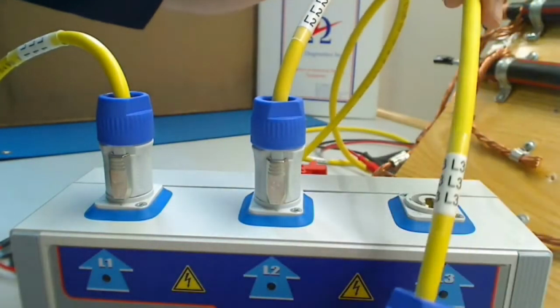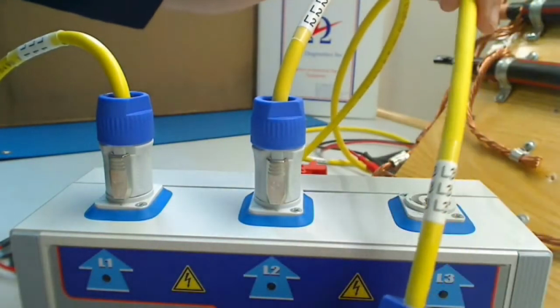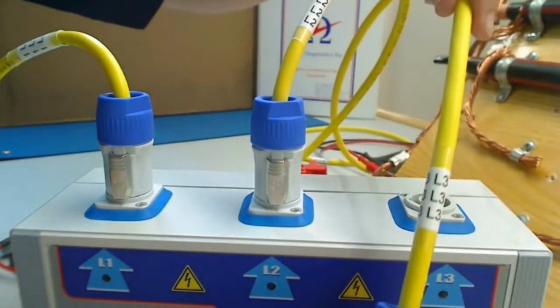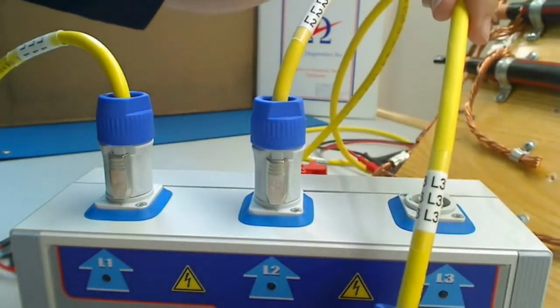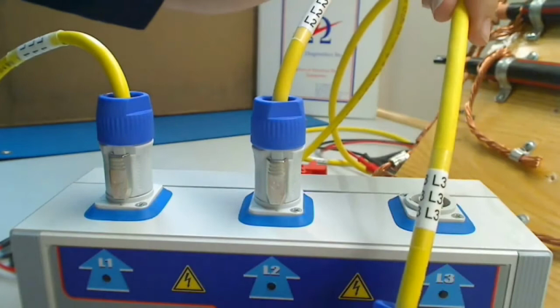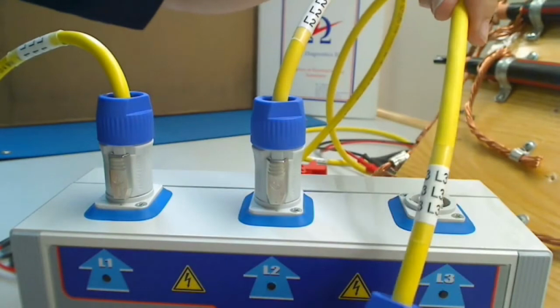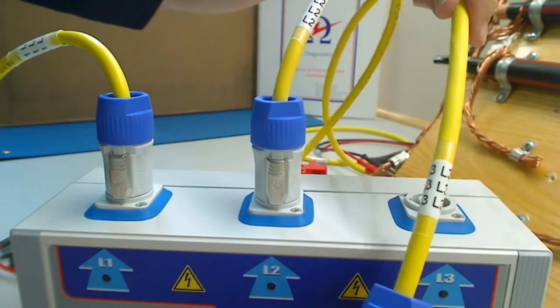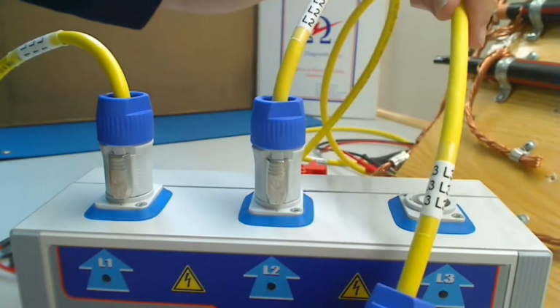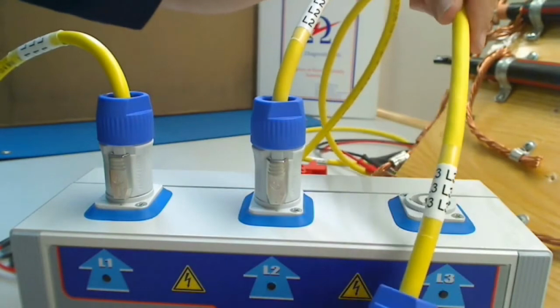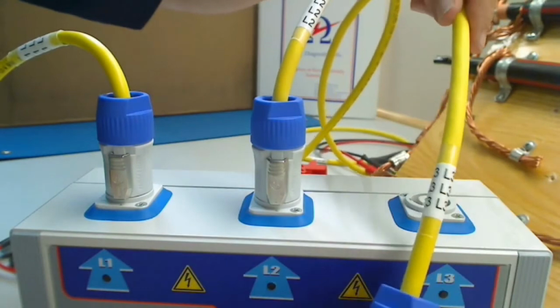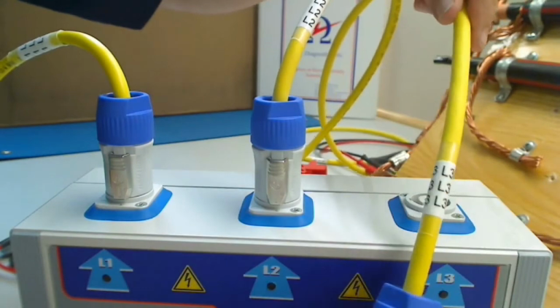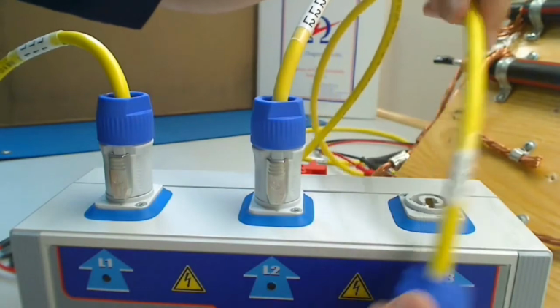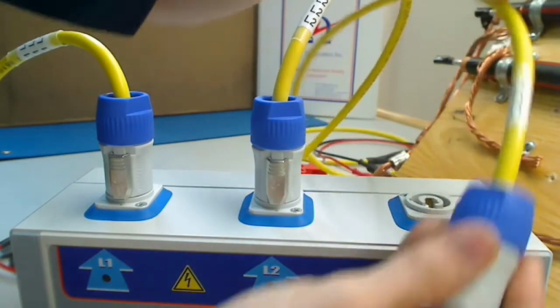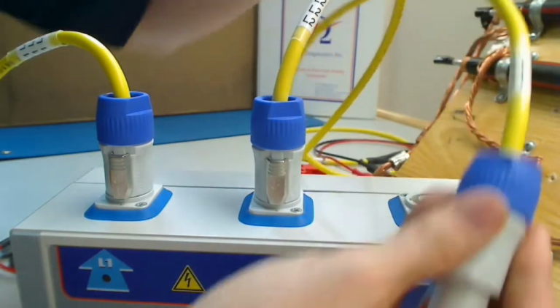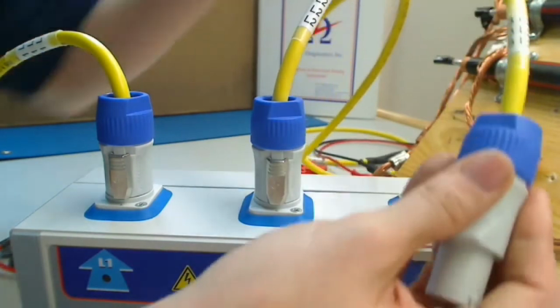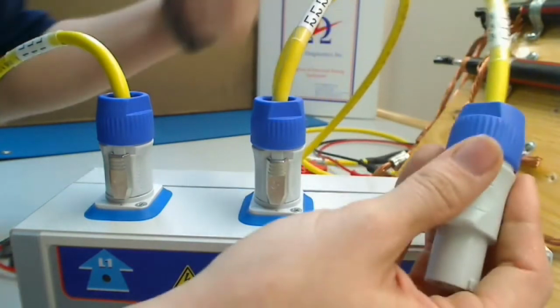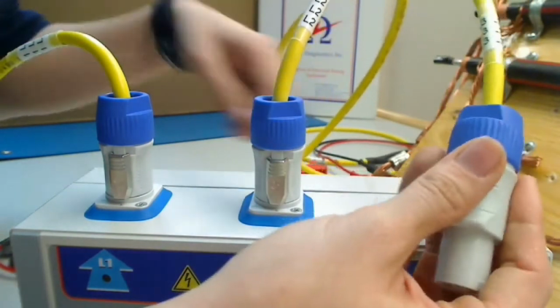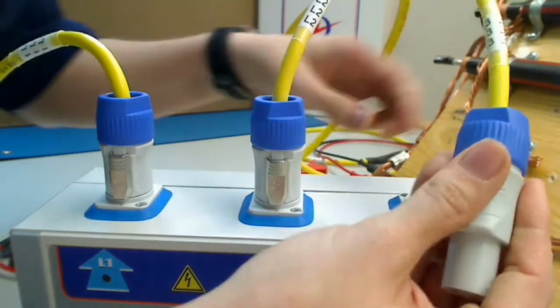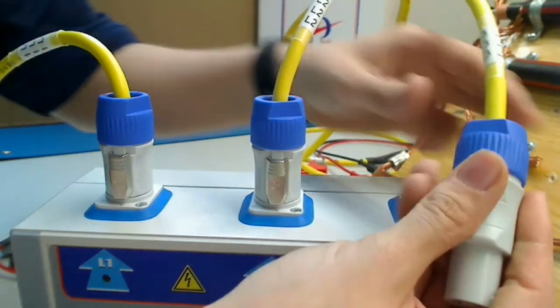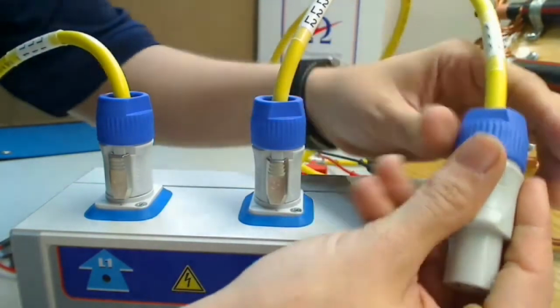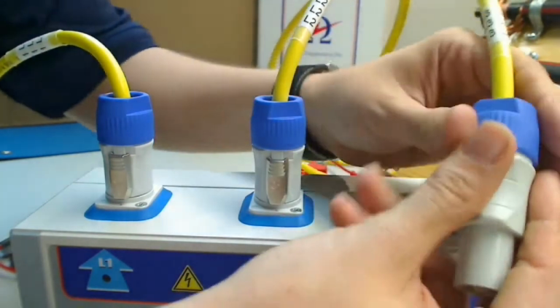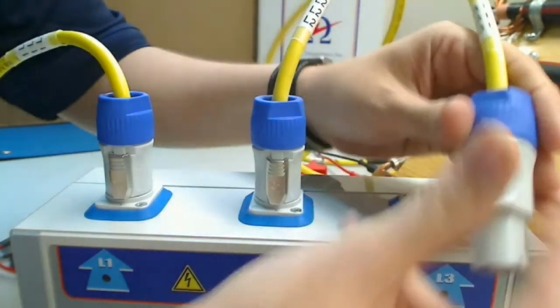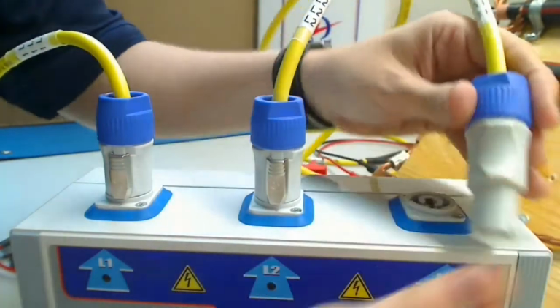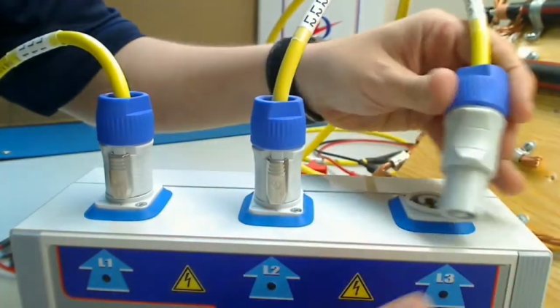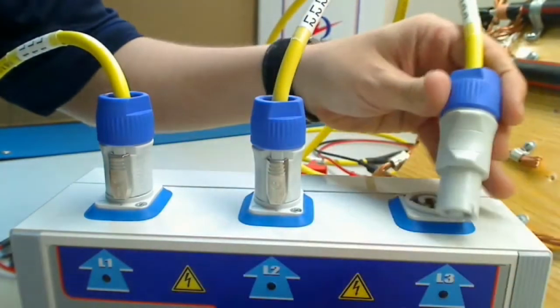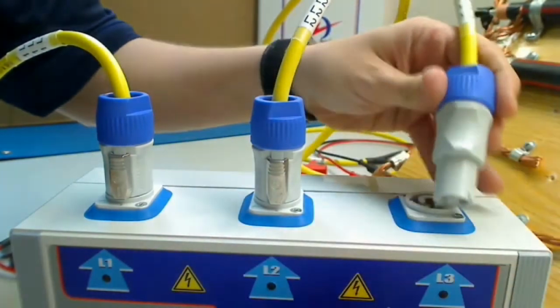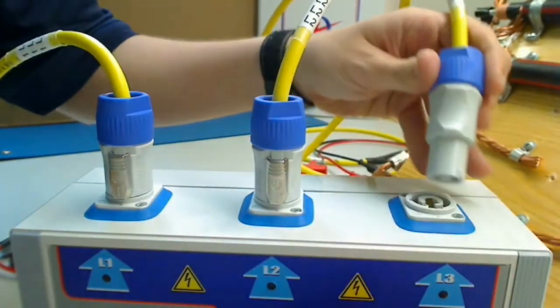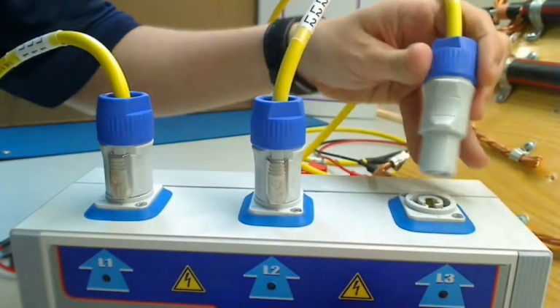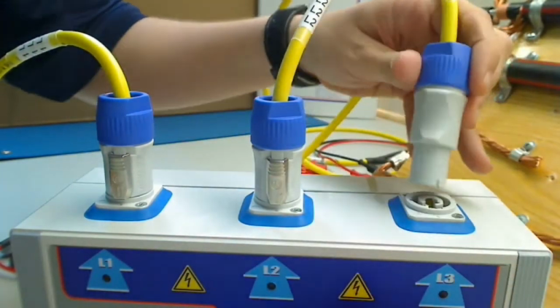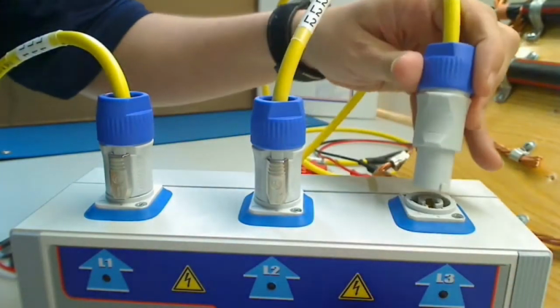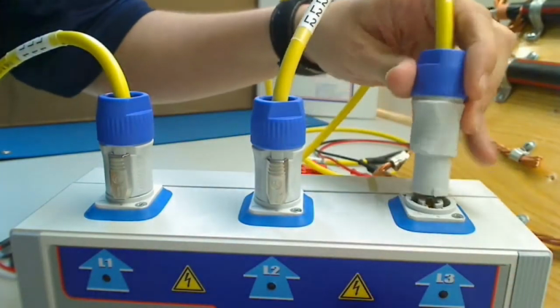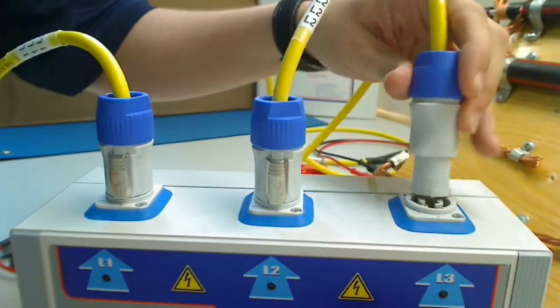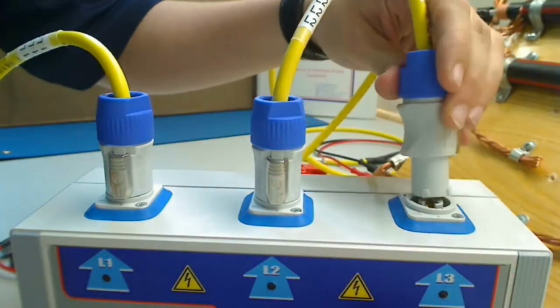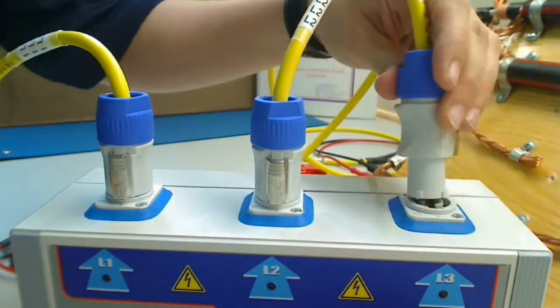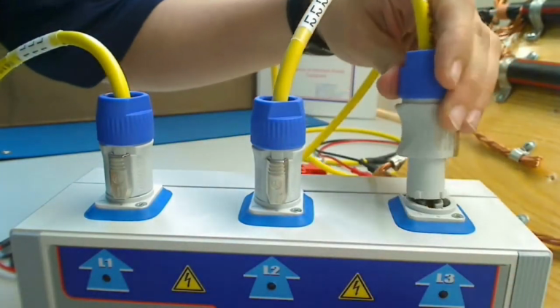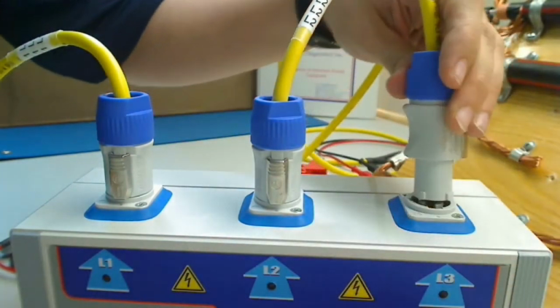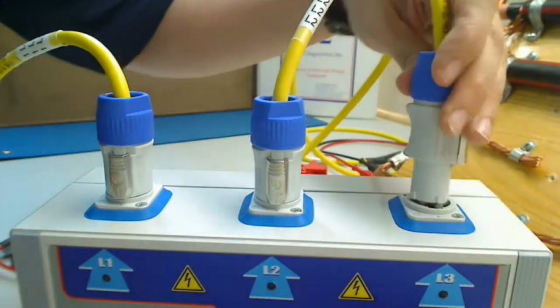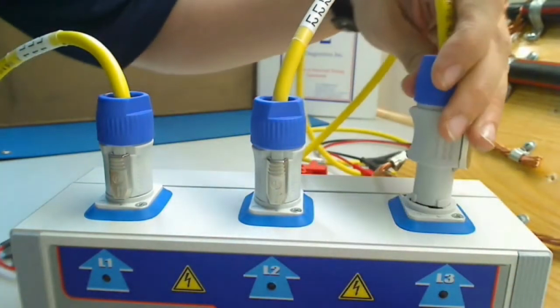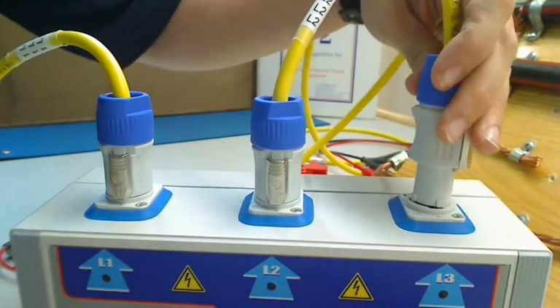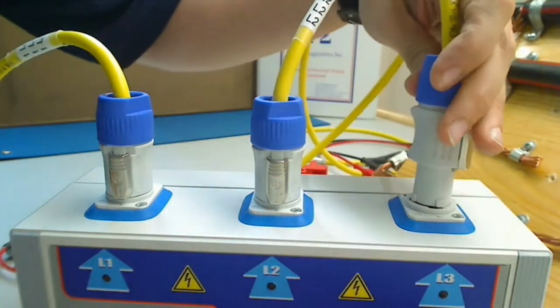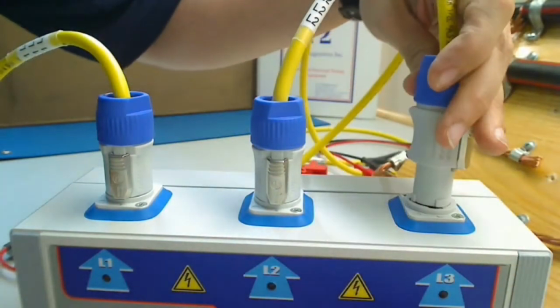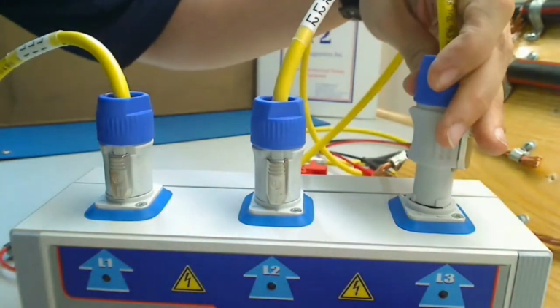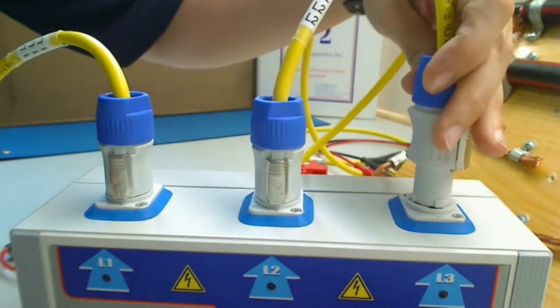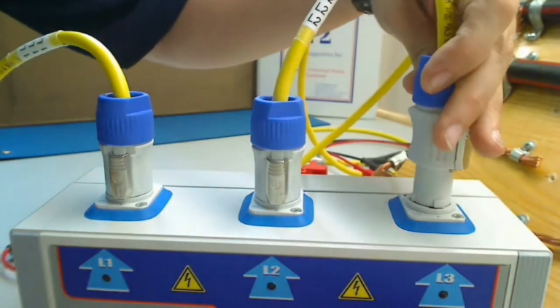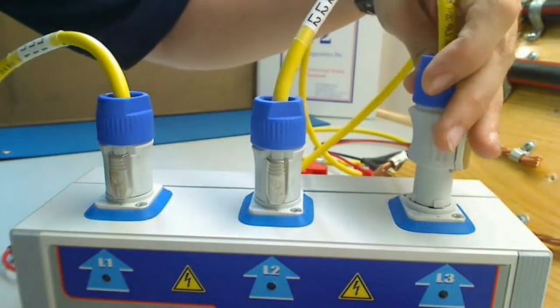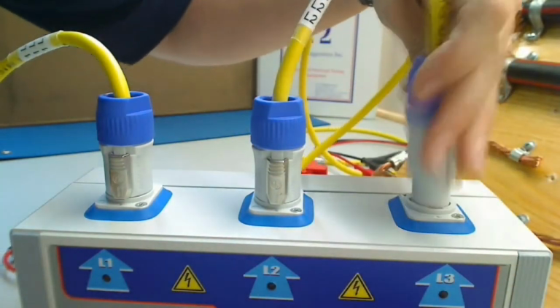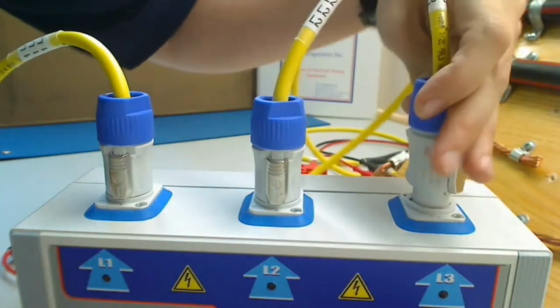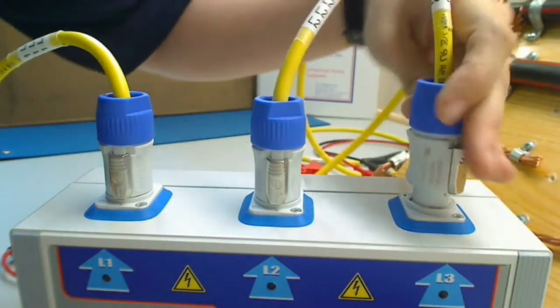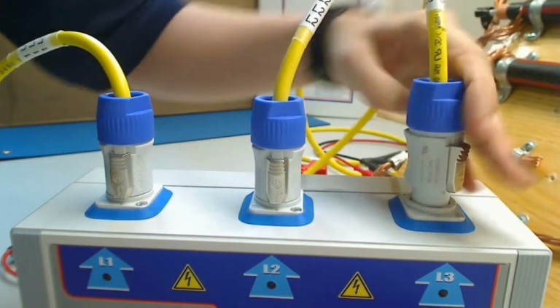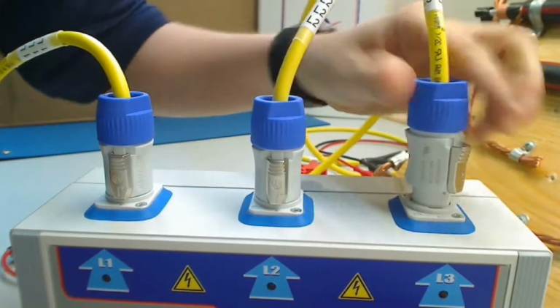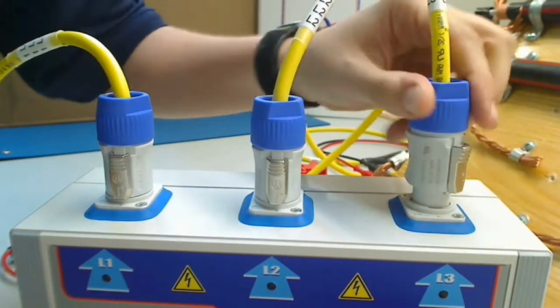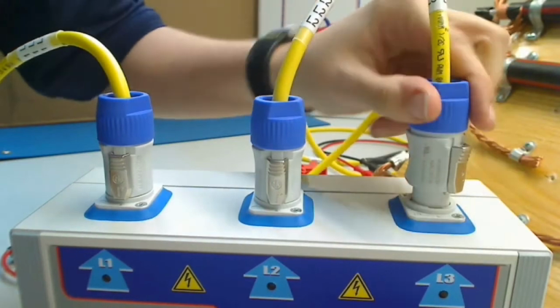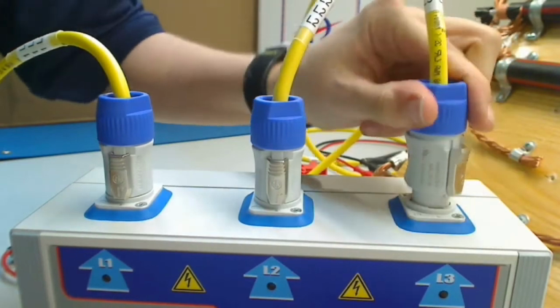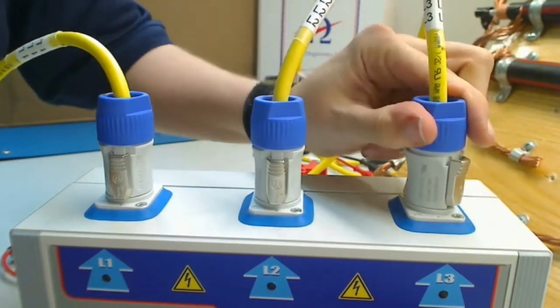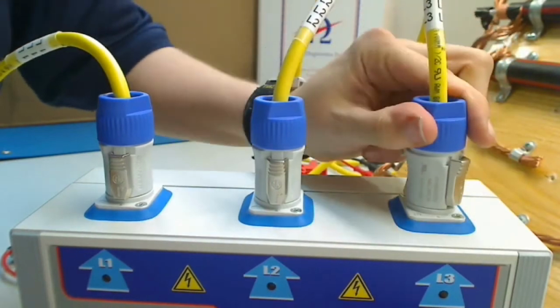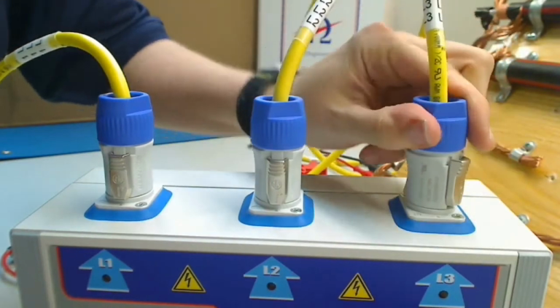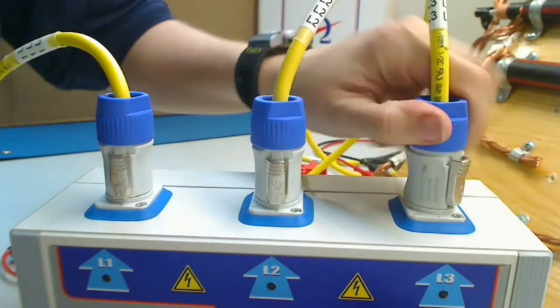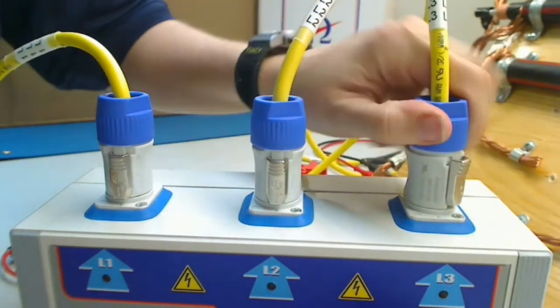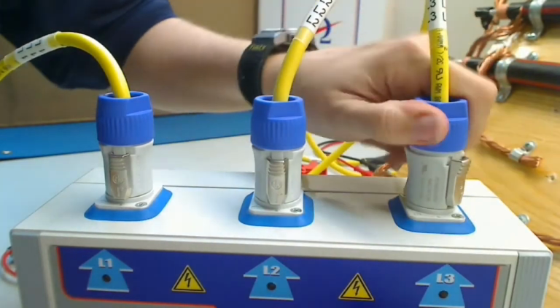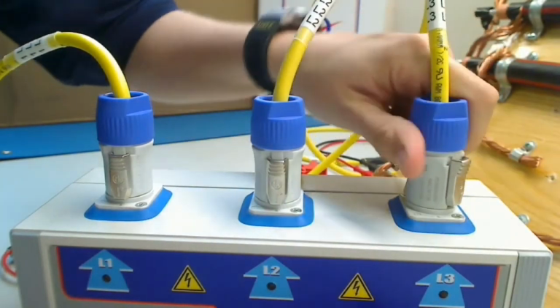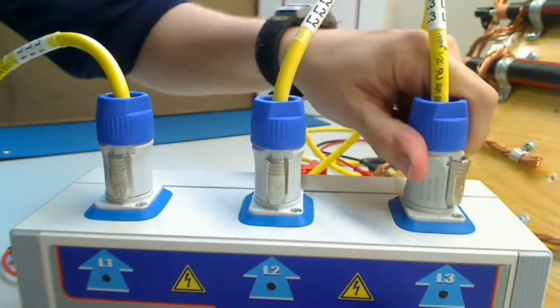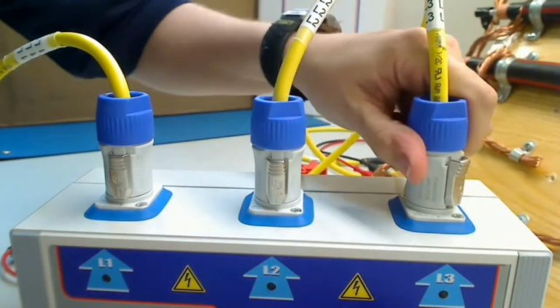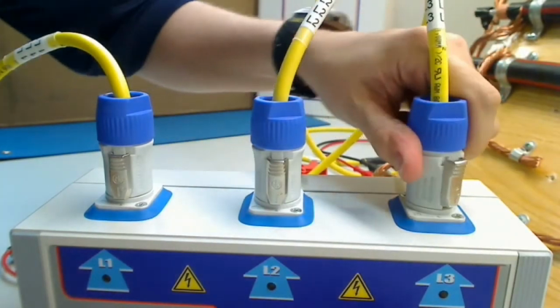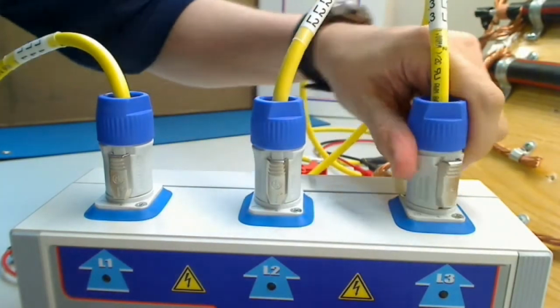Line three. I'm going to line the notches, push down, and twist.